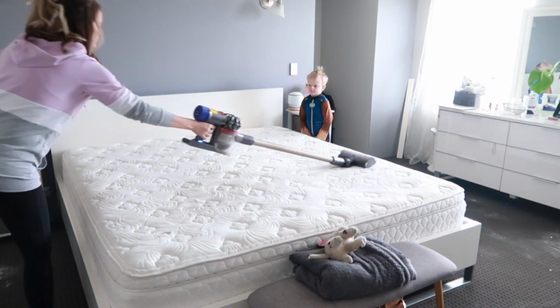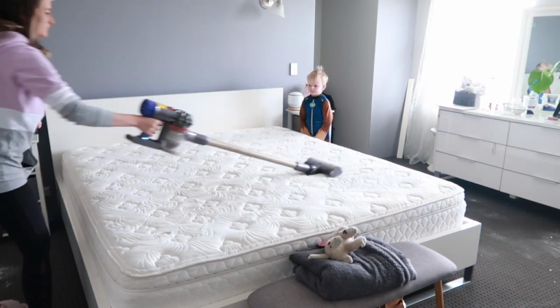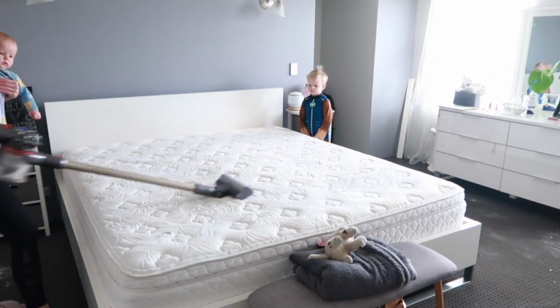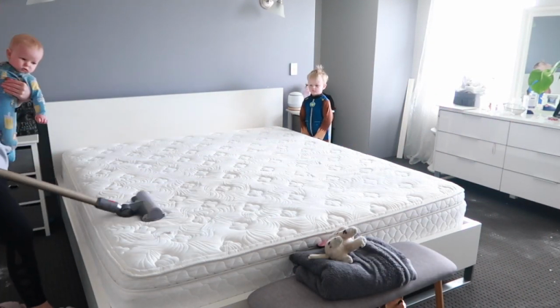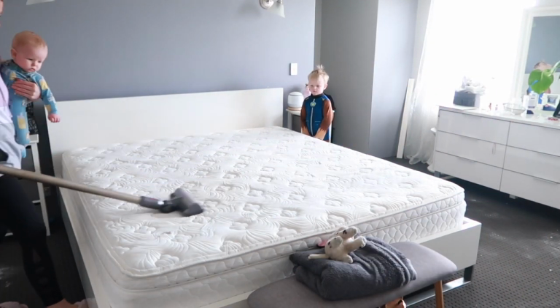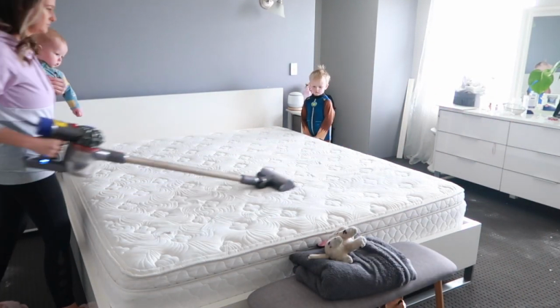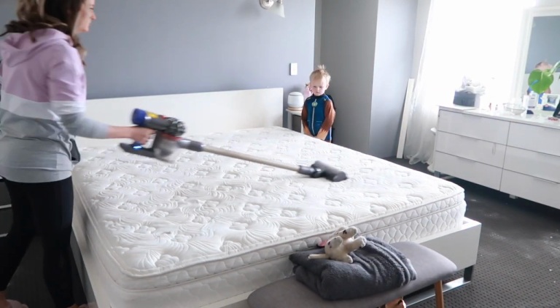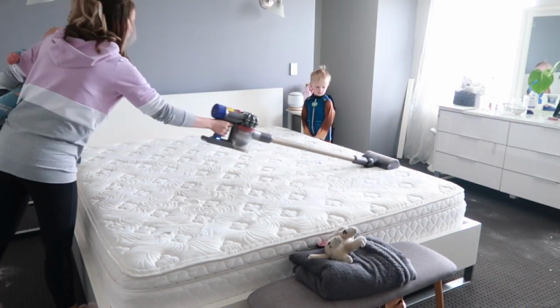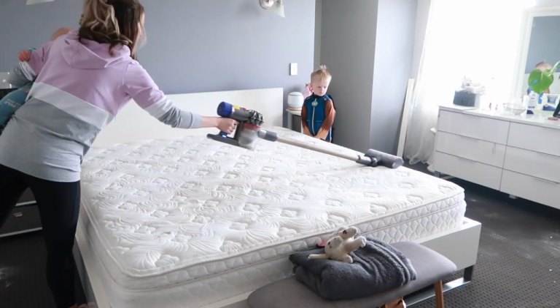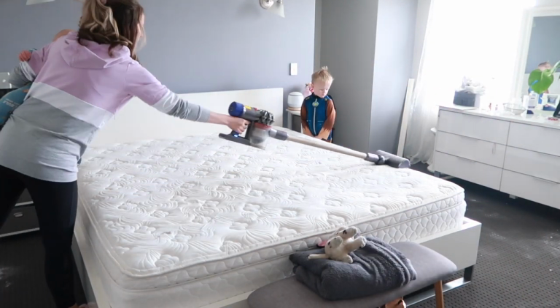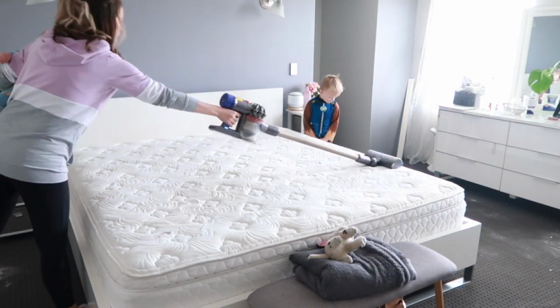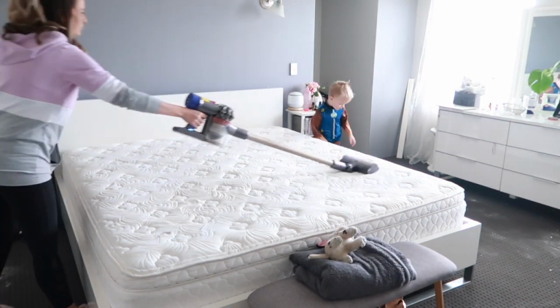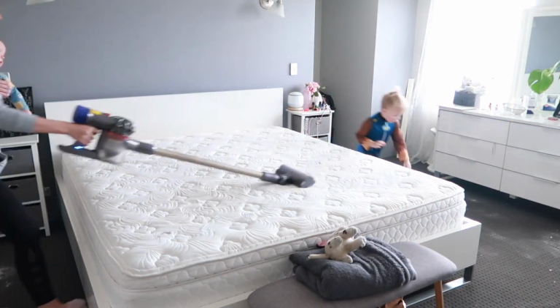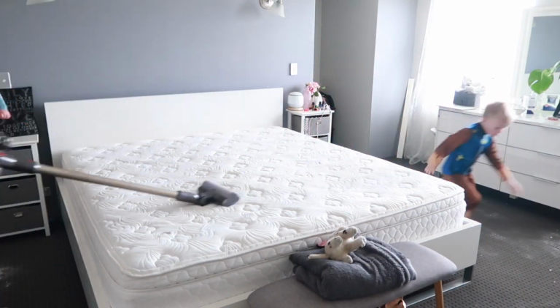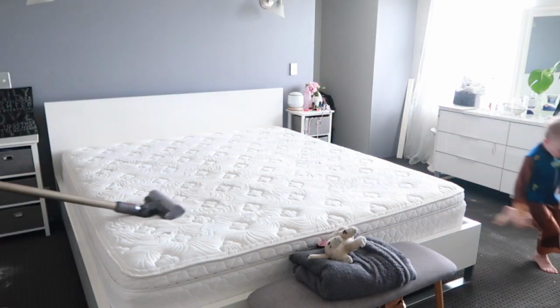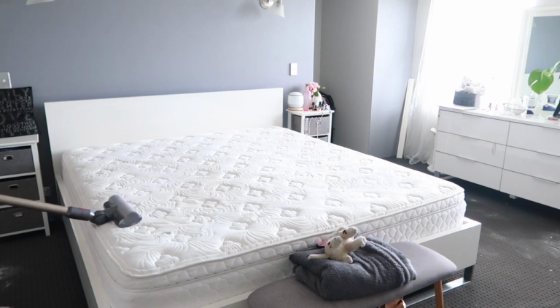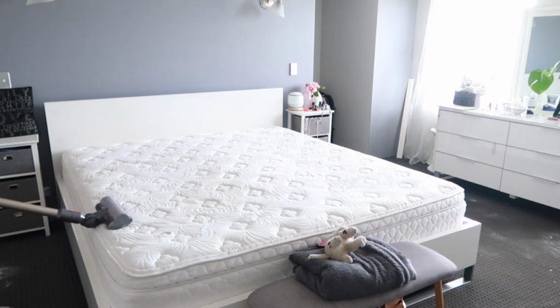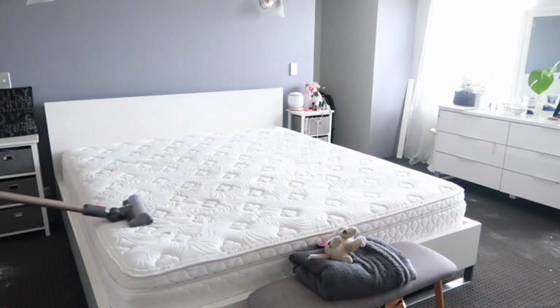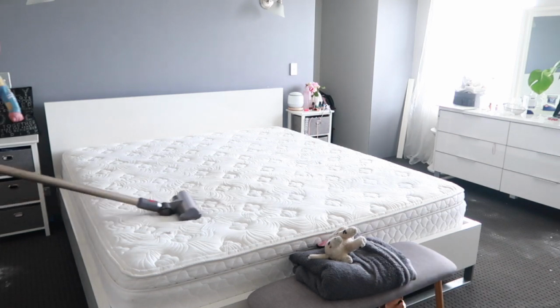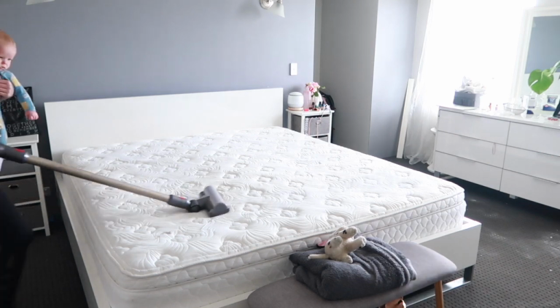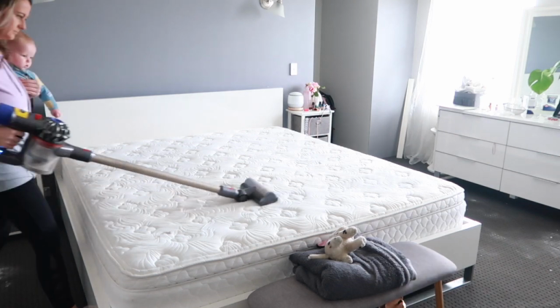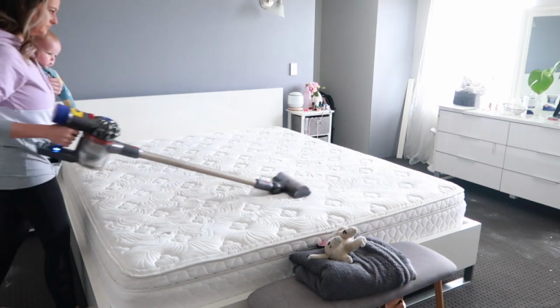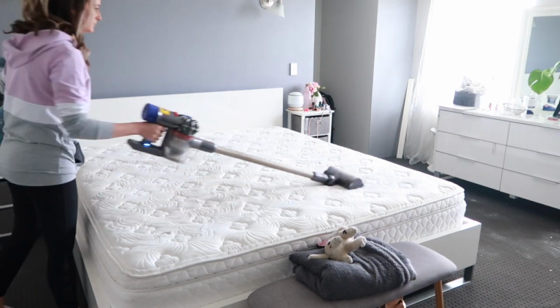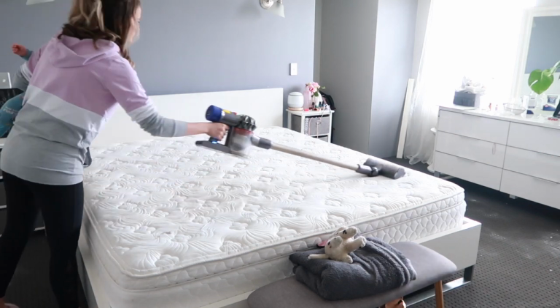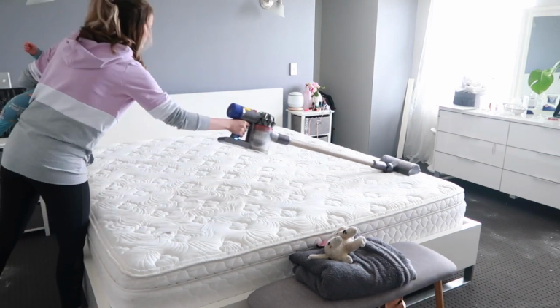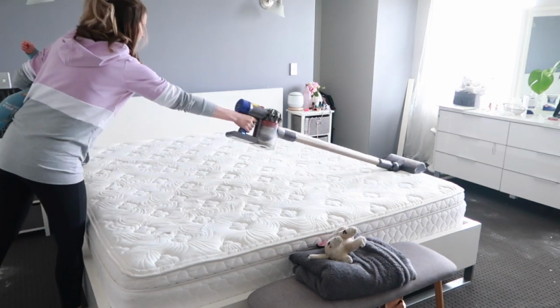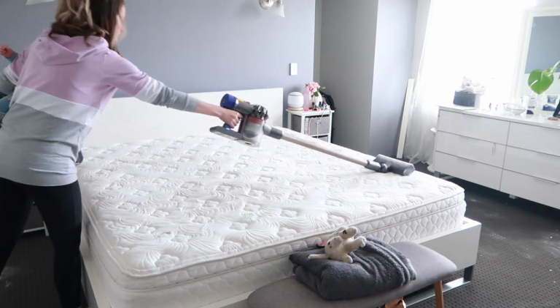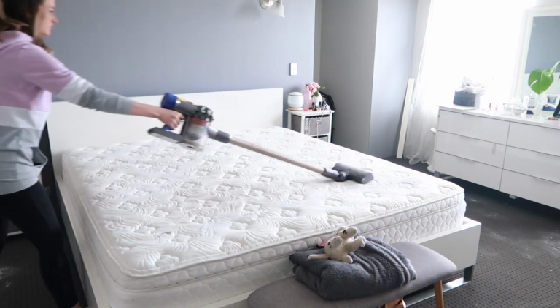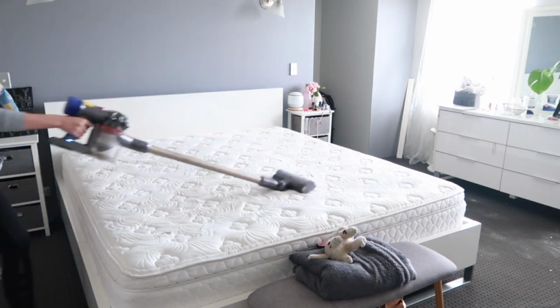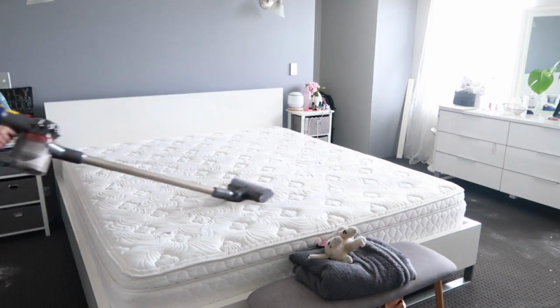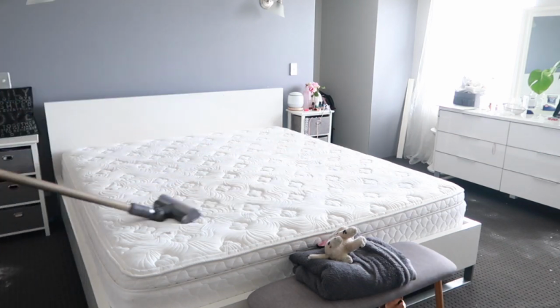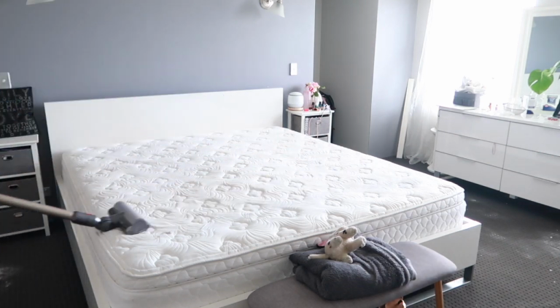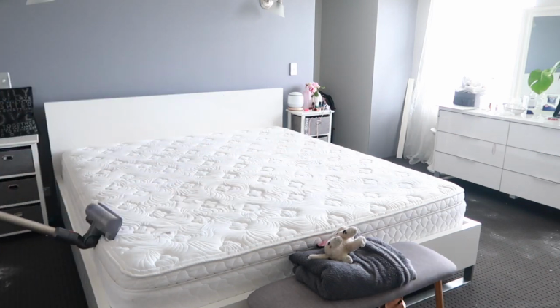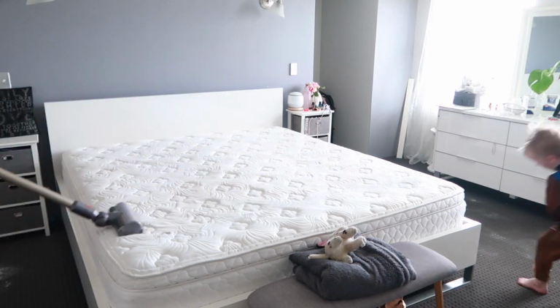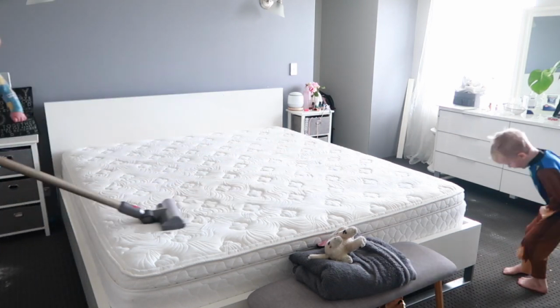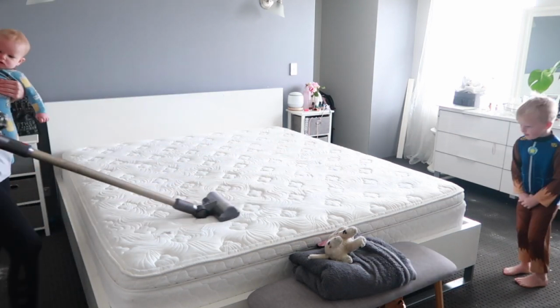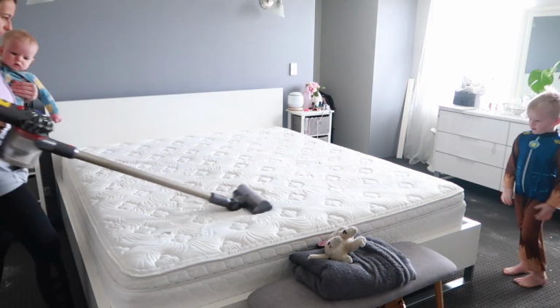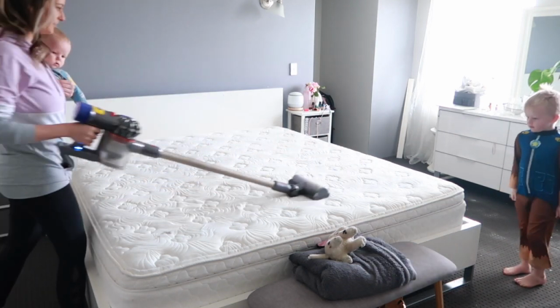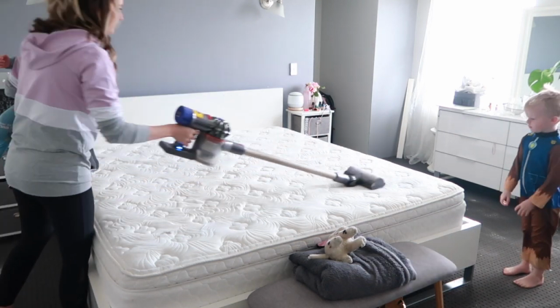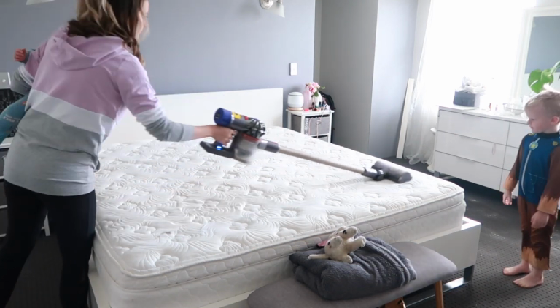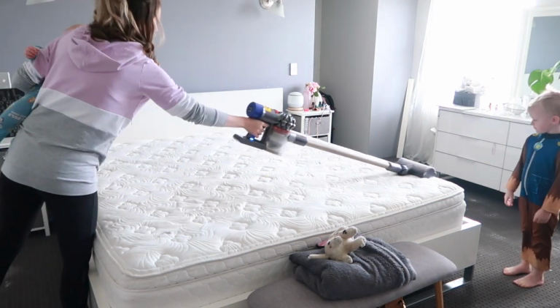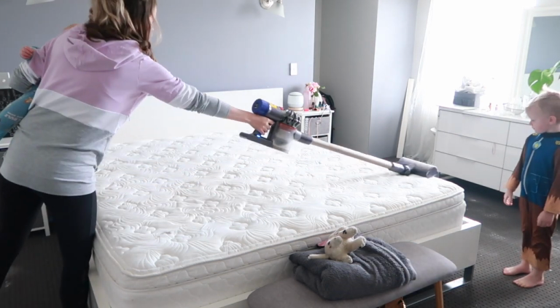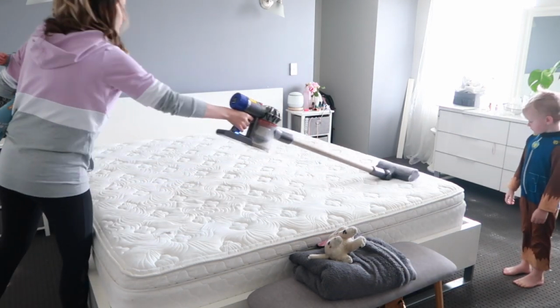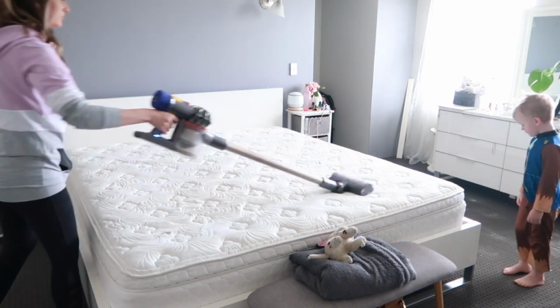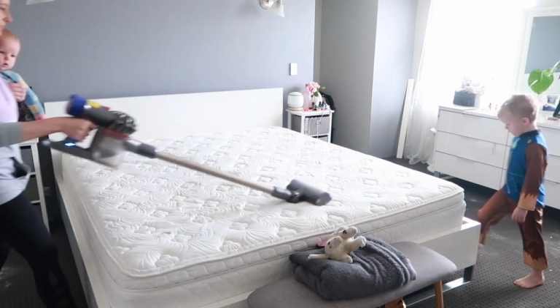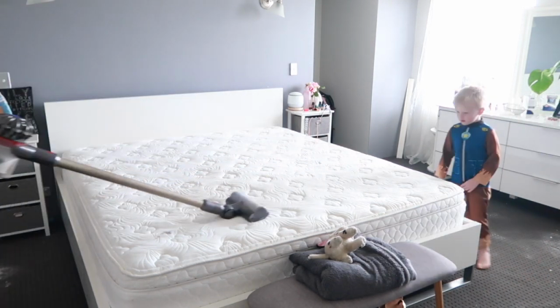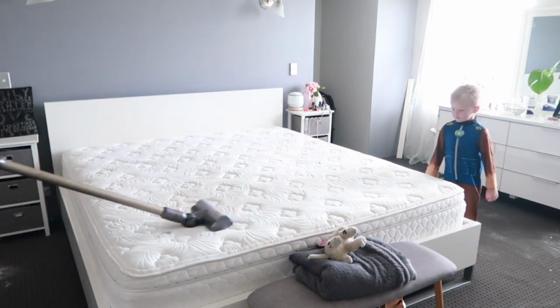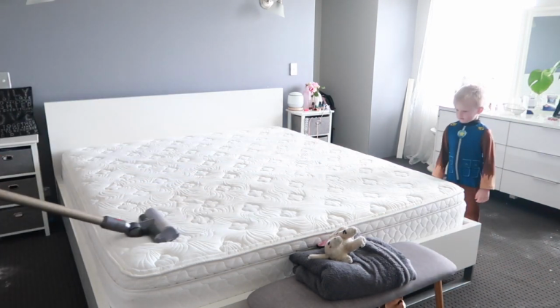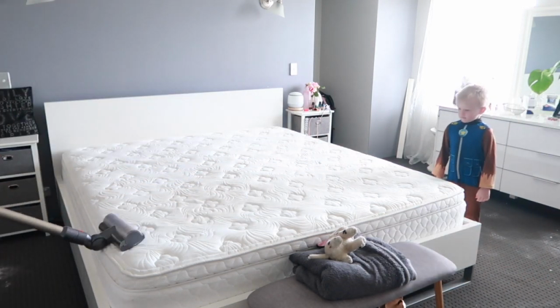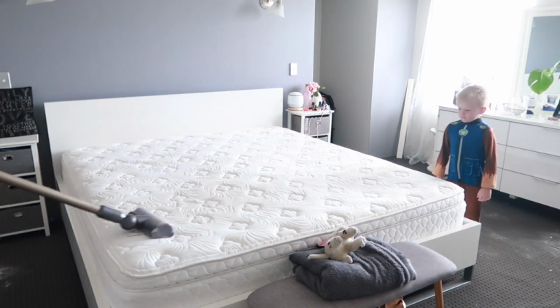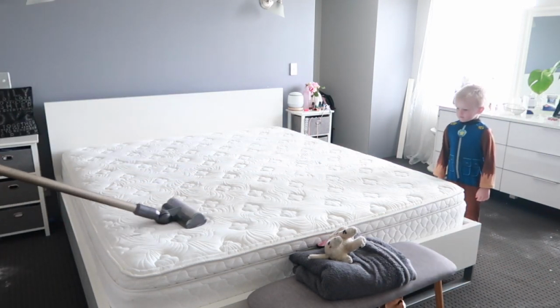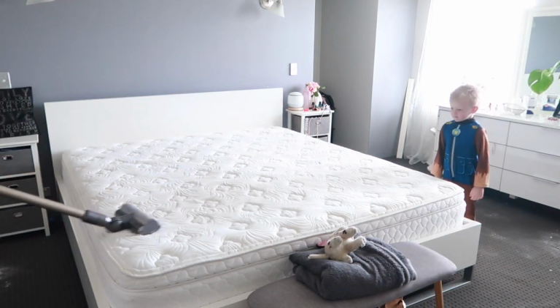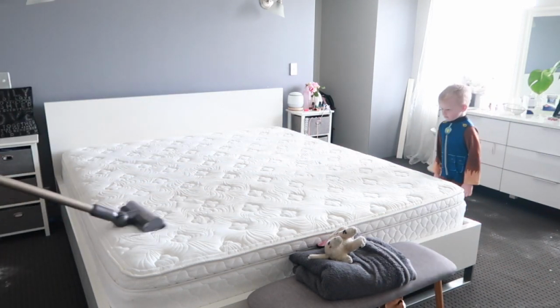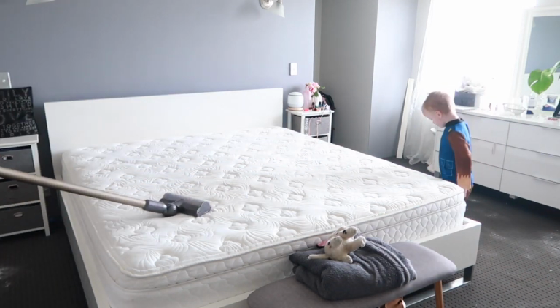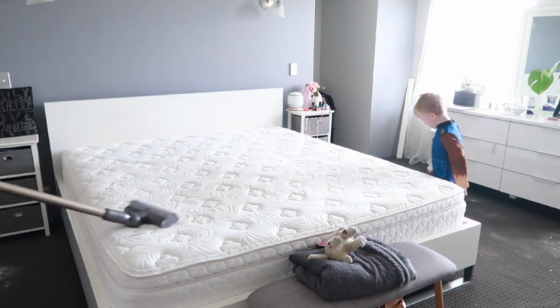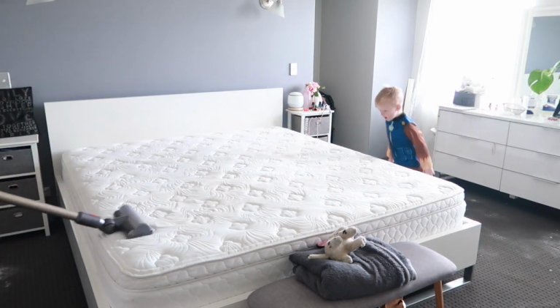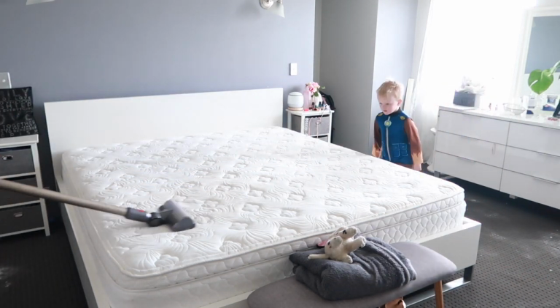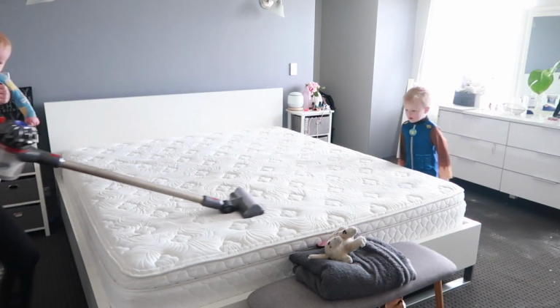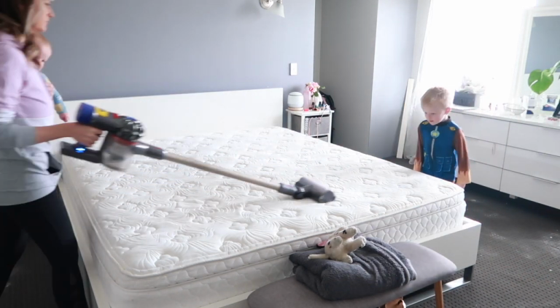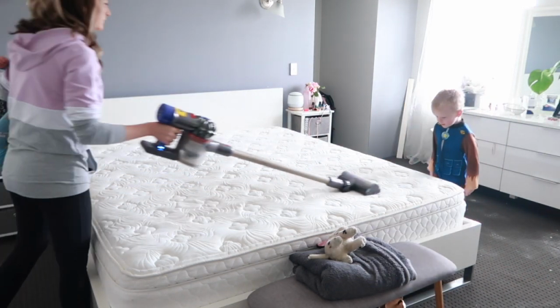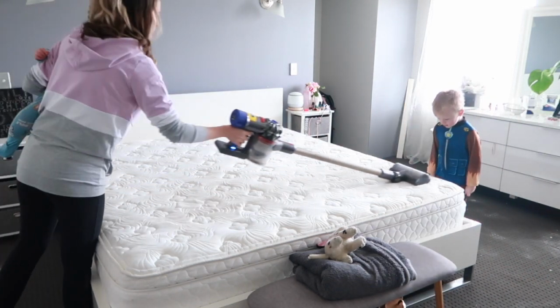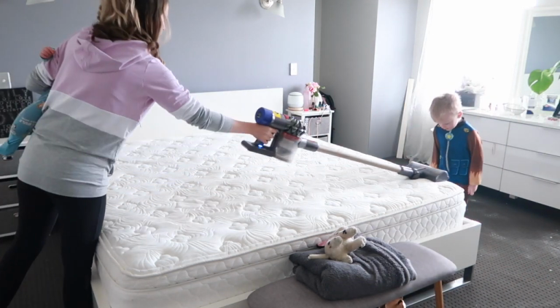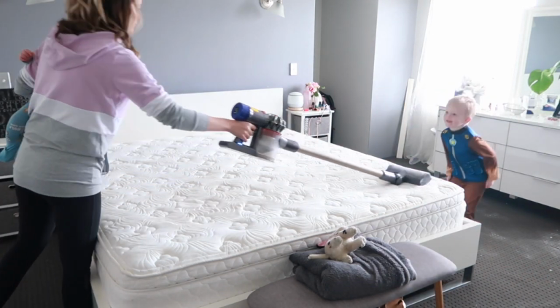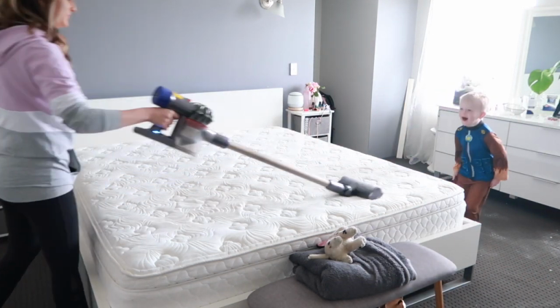It's been about half an hour so it's time to vacuum off the bicarb, and it's smelling so fresh in here!